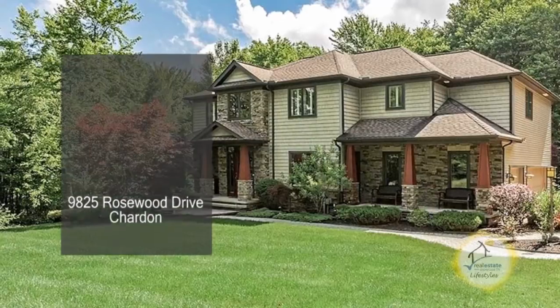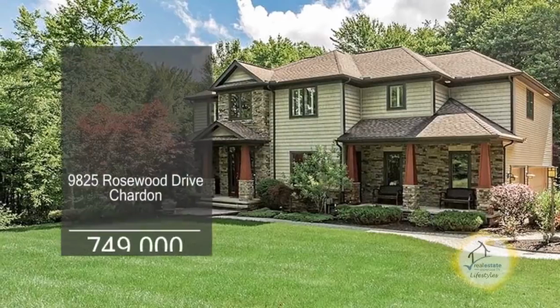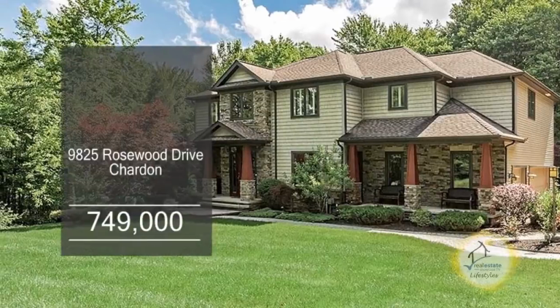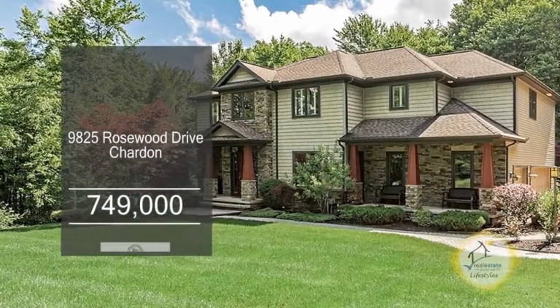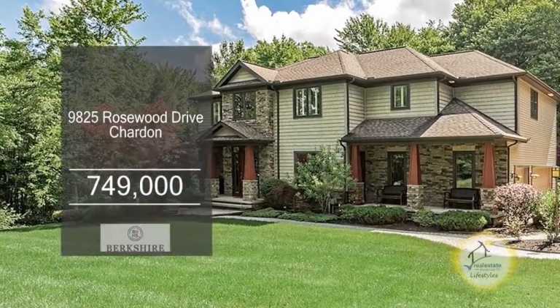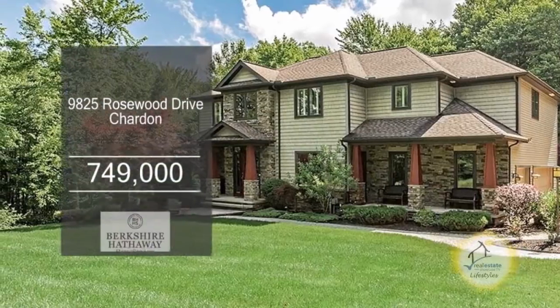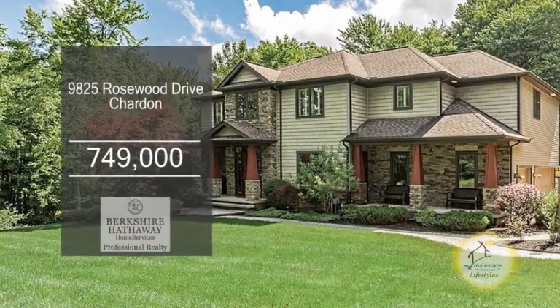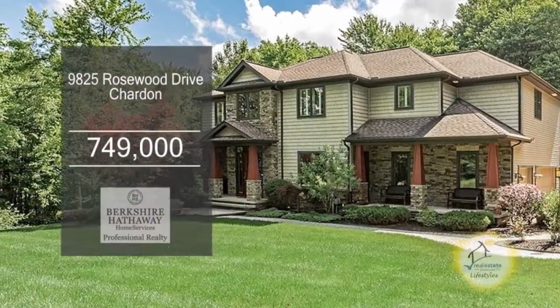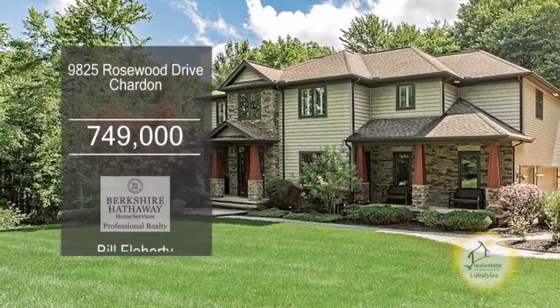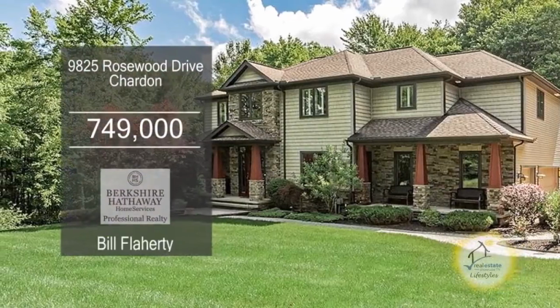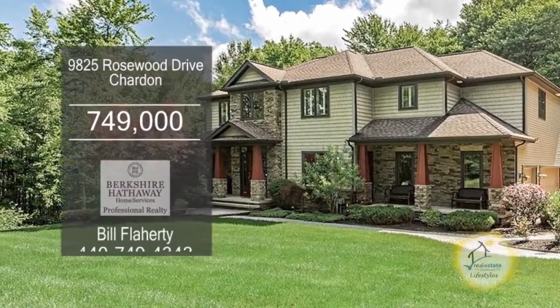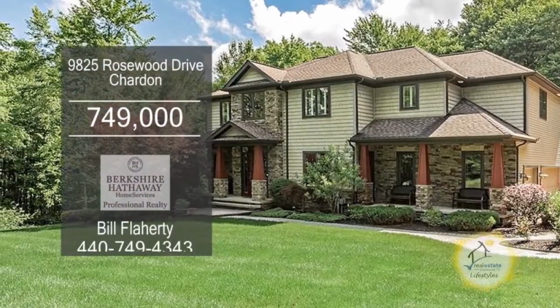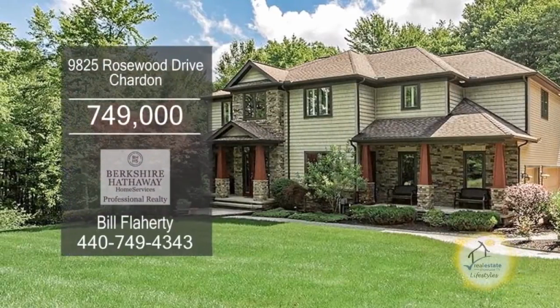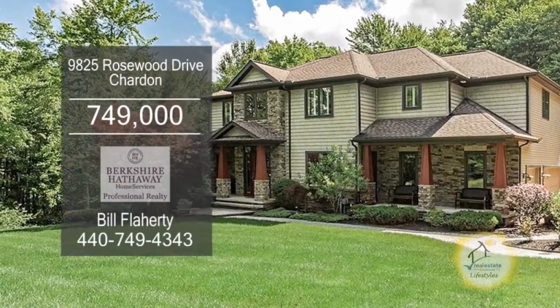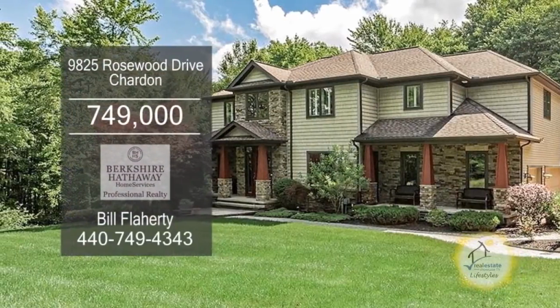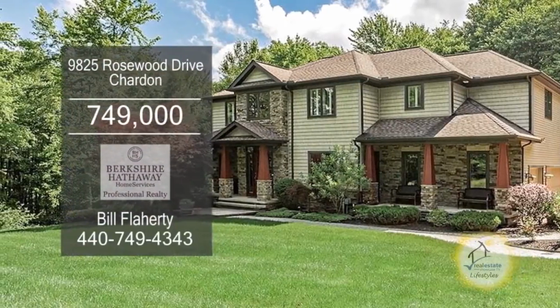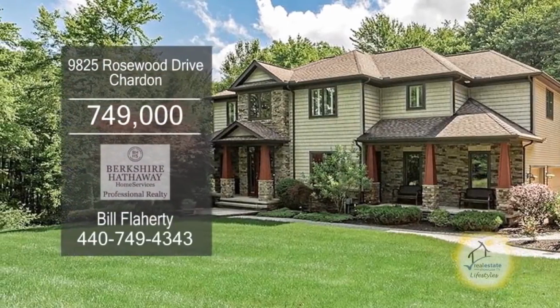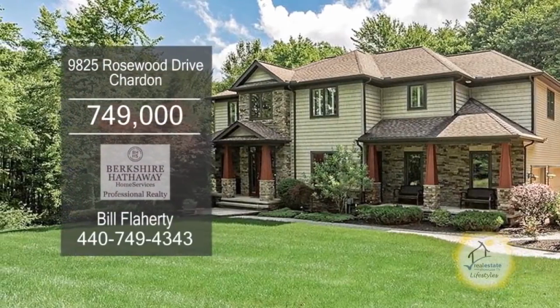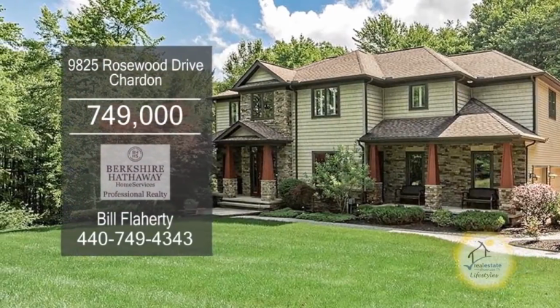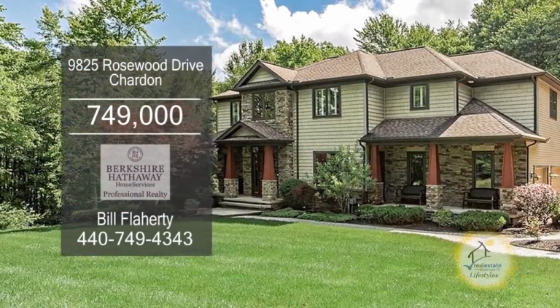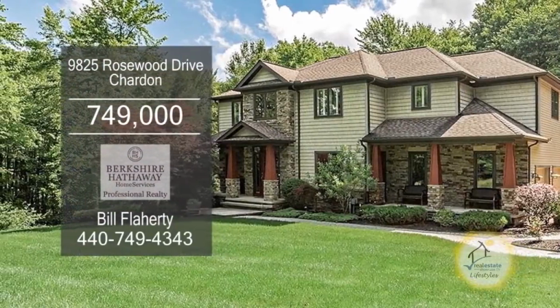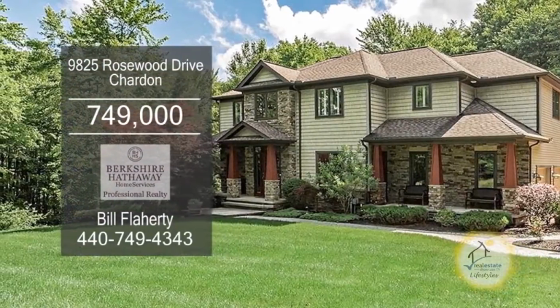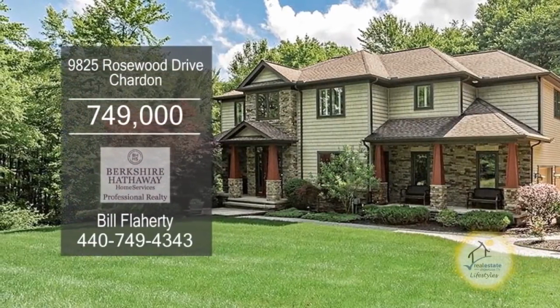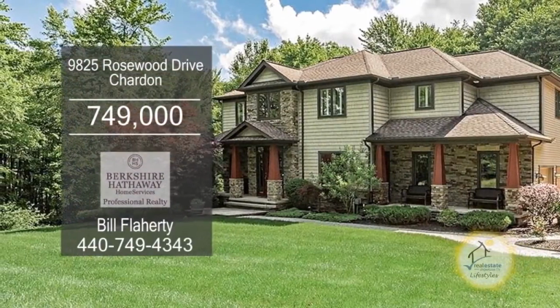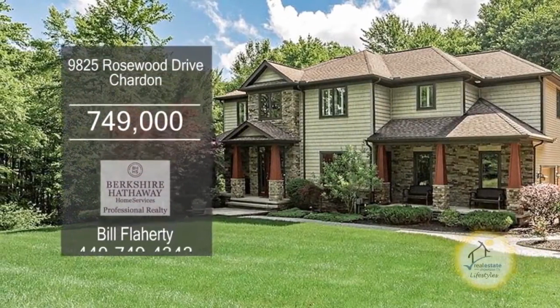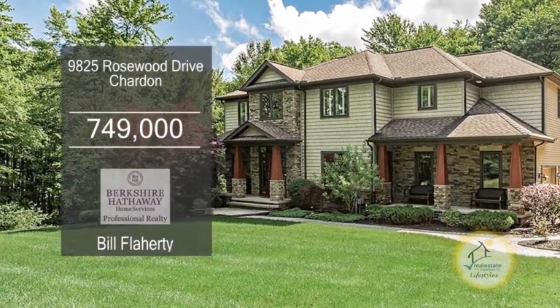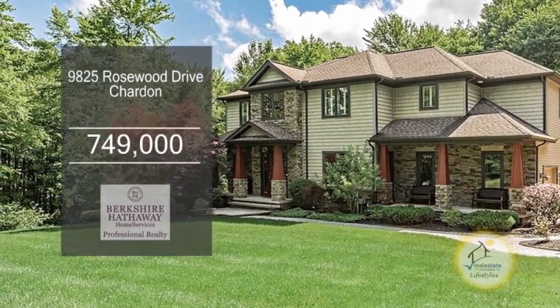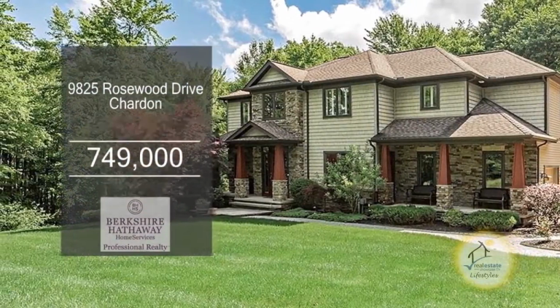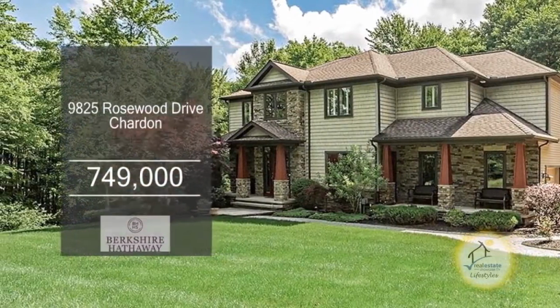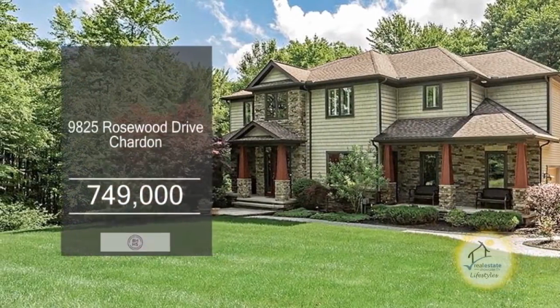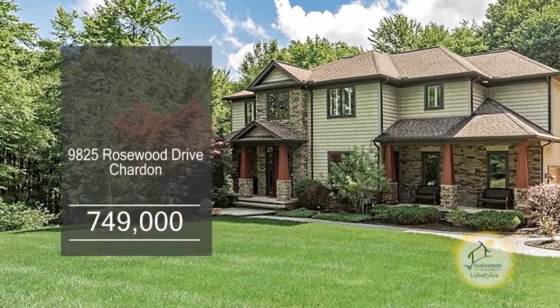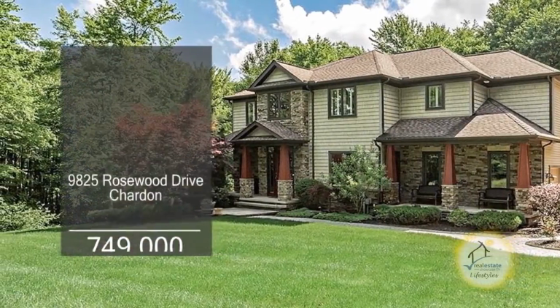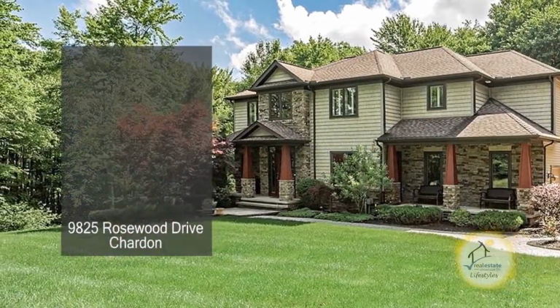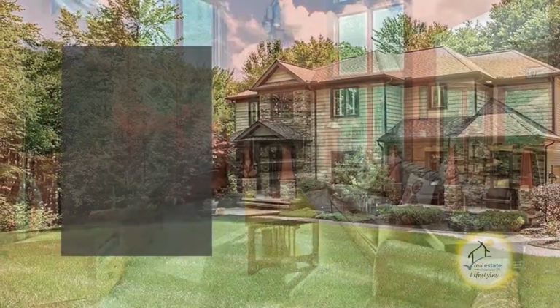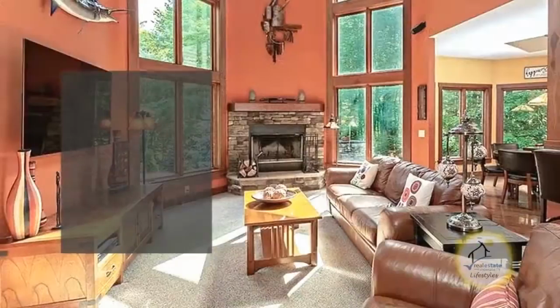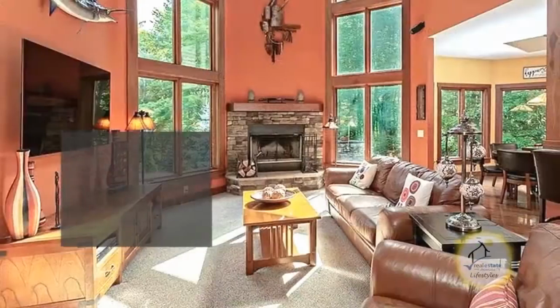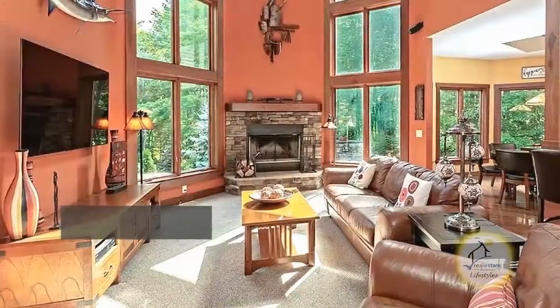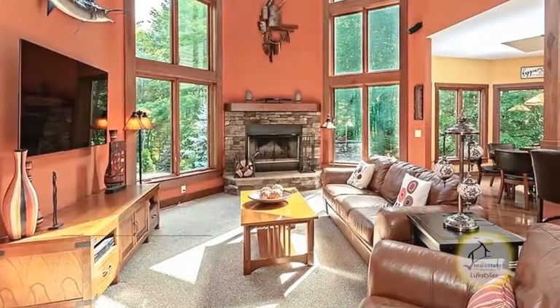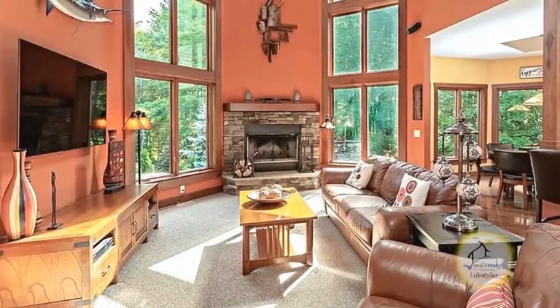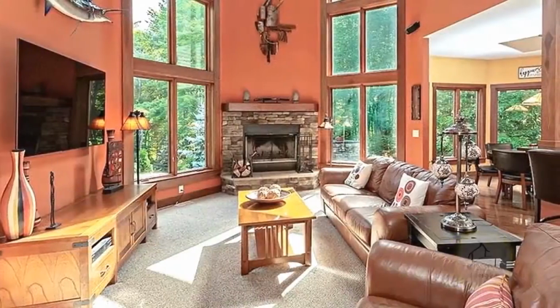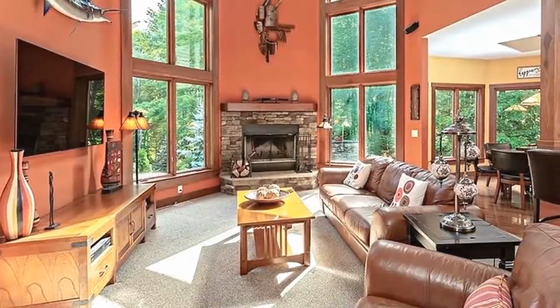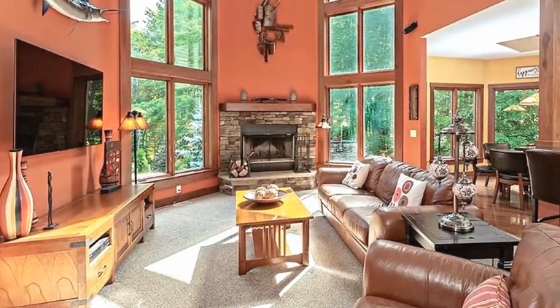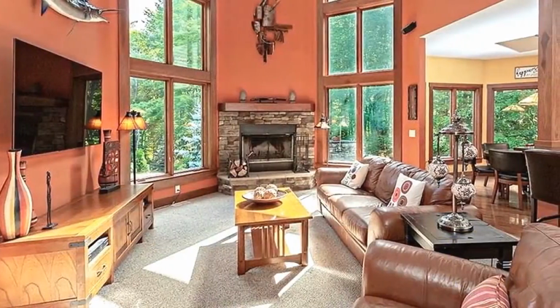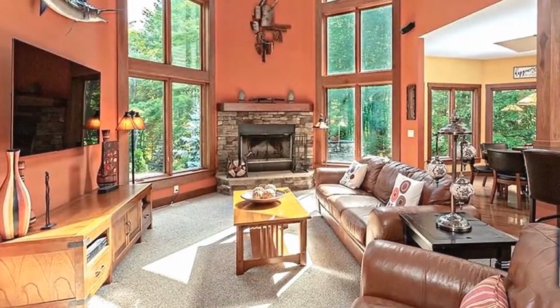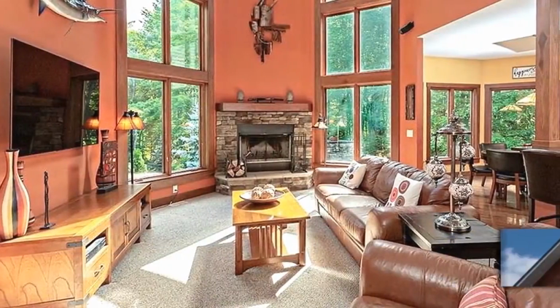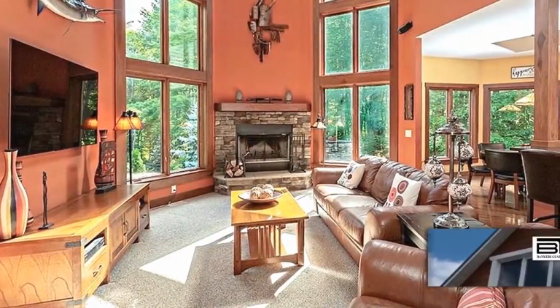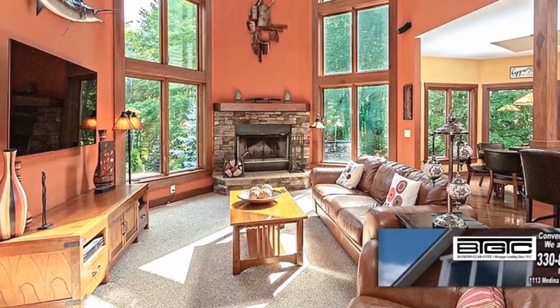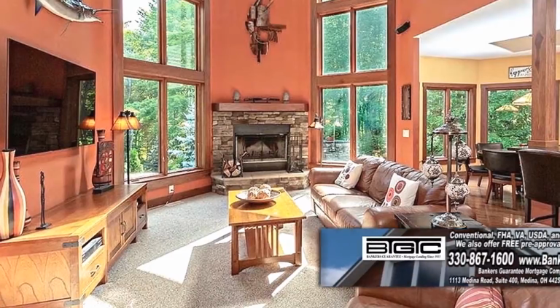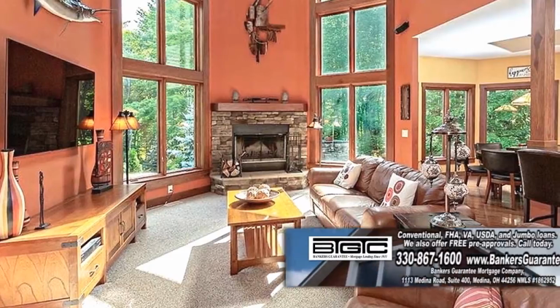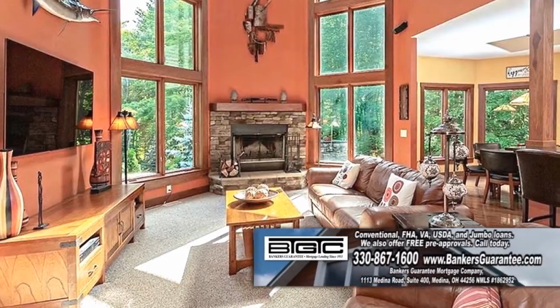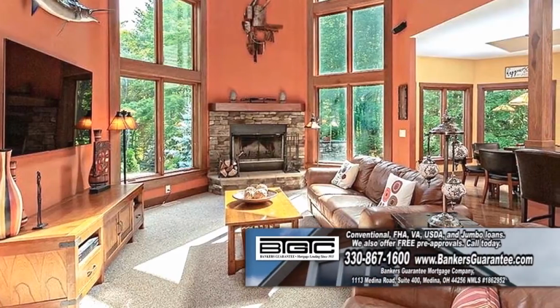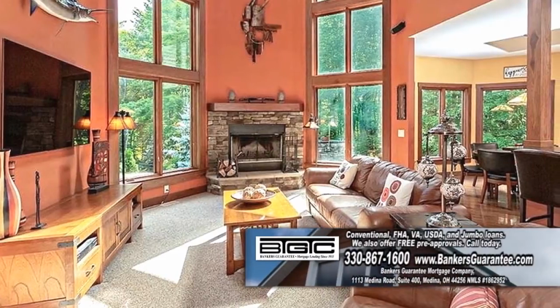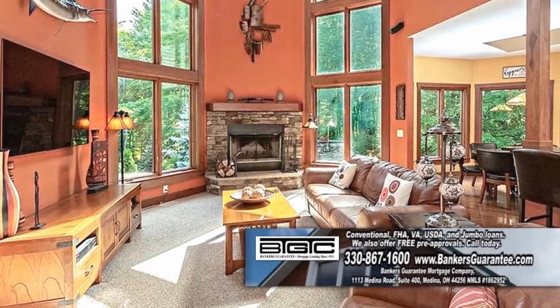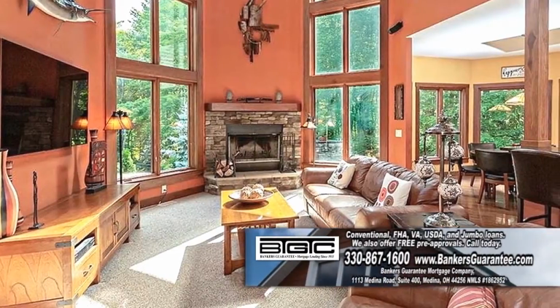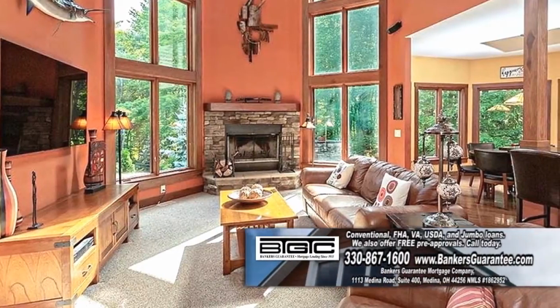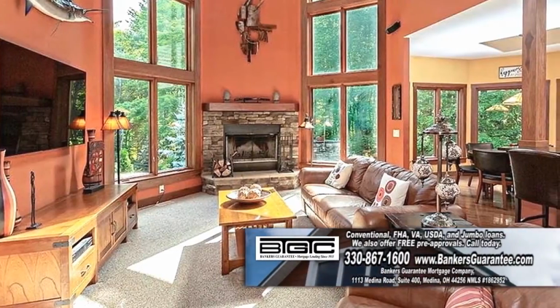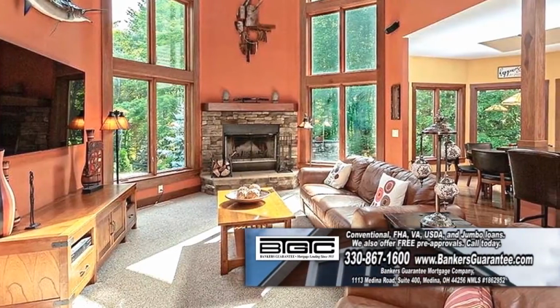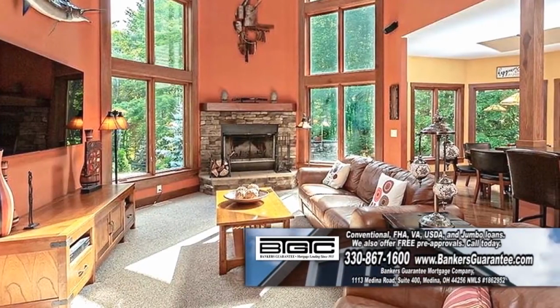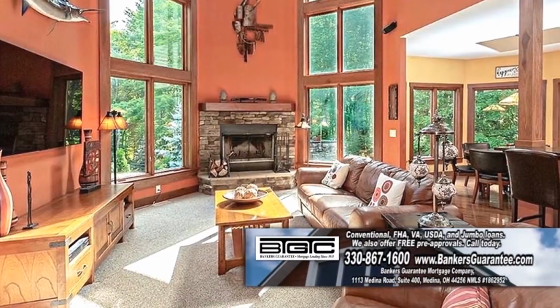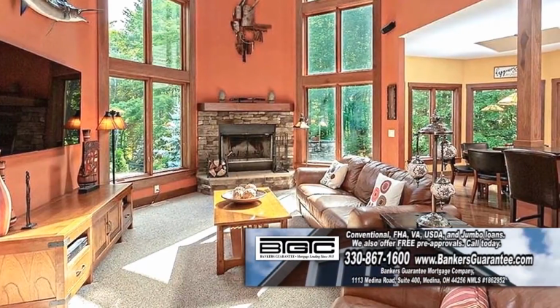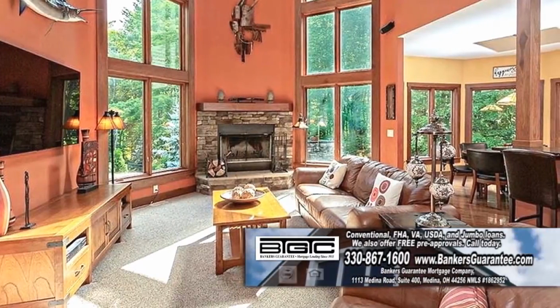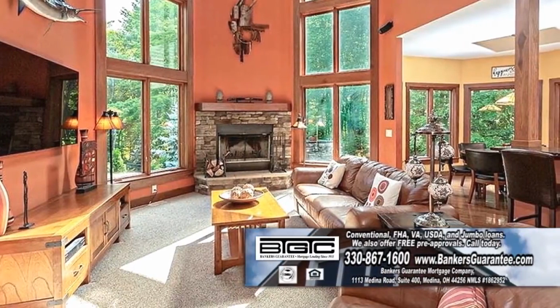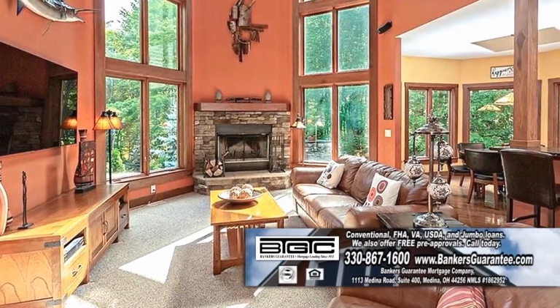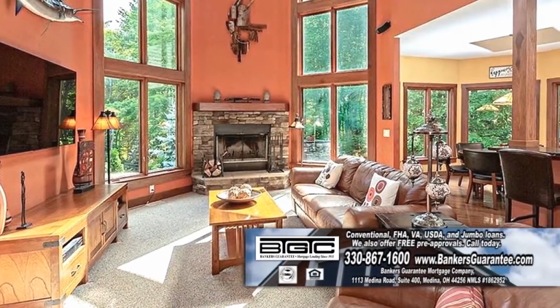A custom-built home in Chardon boasts four bedrooms and four and a half baths. The two-story family room is accented with a stone-faced fireplace.